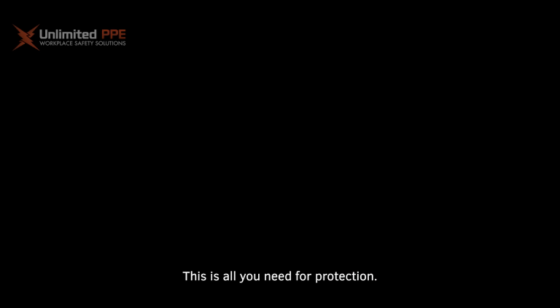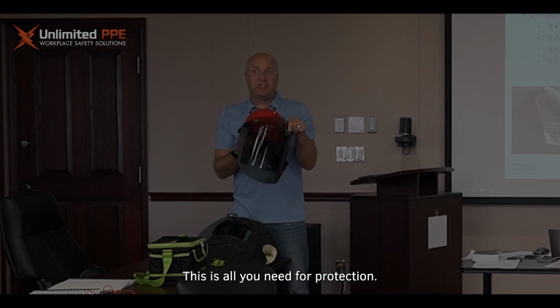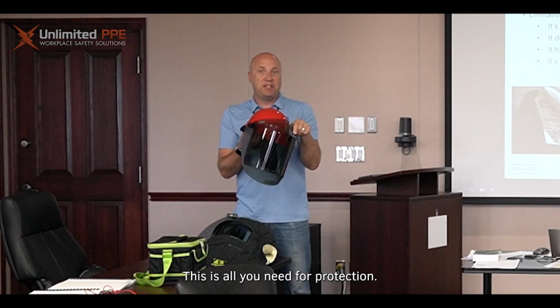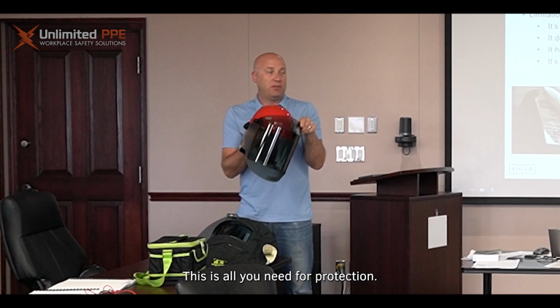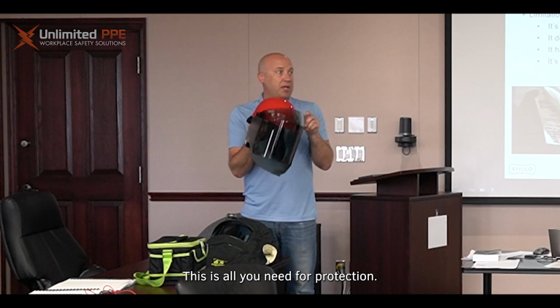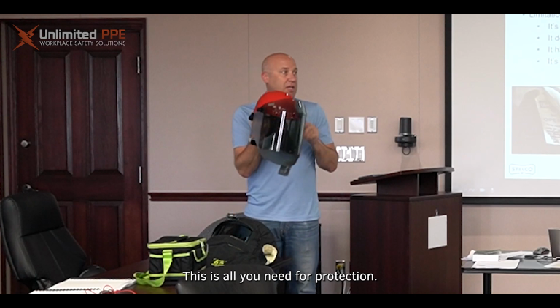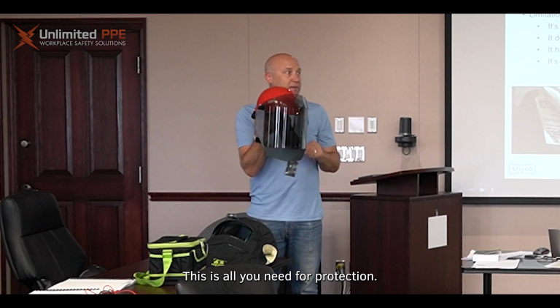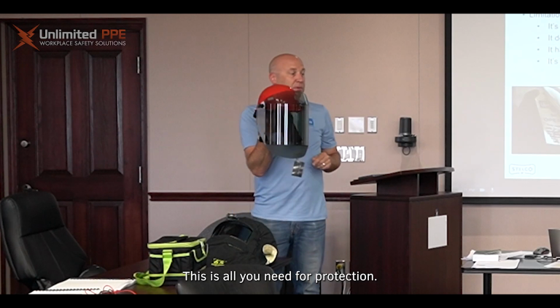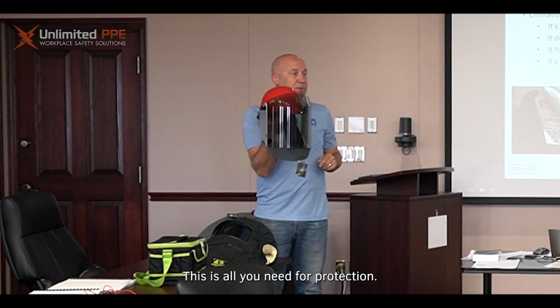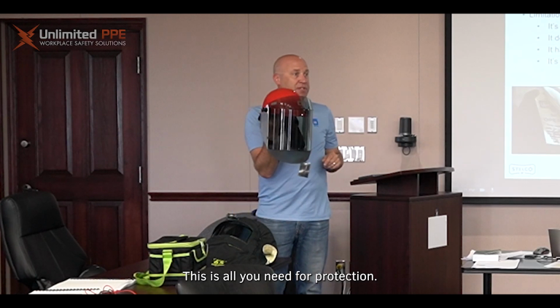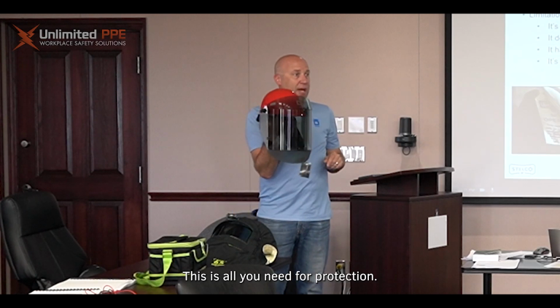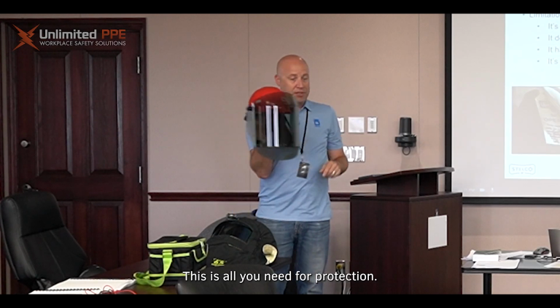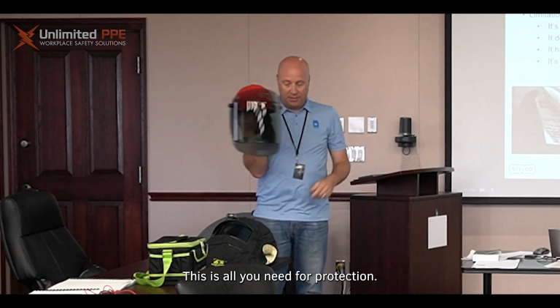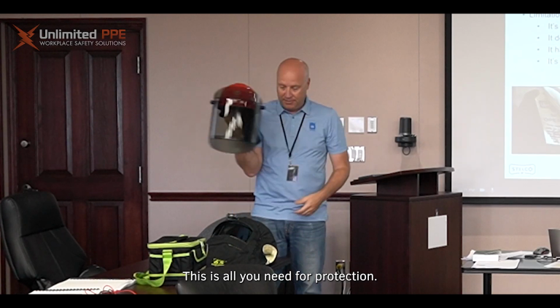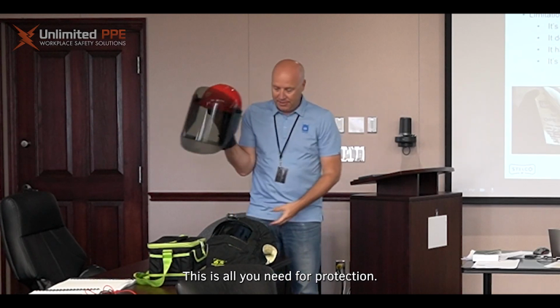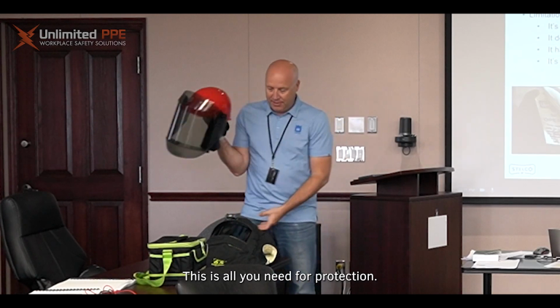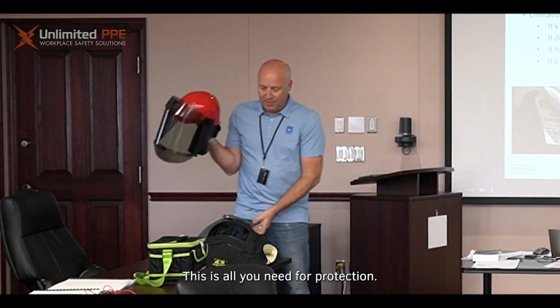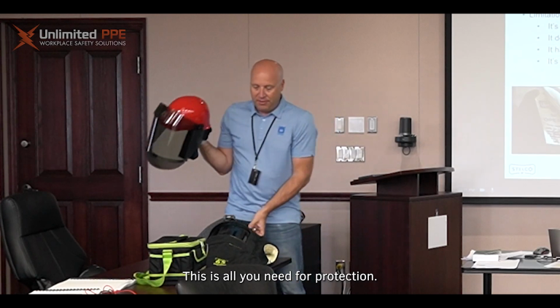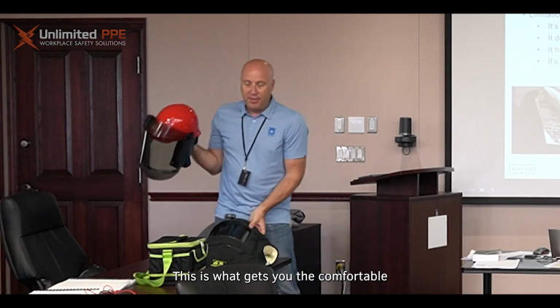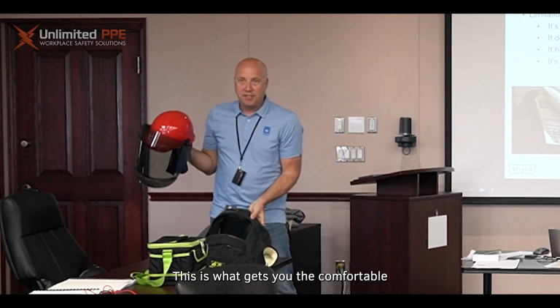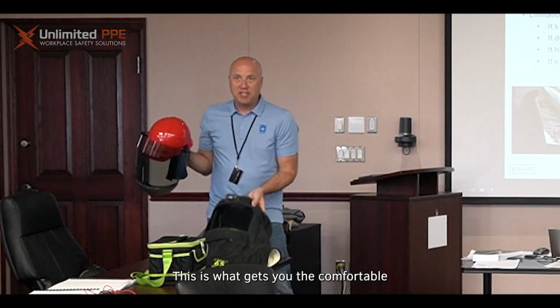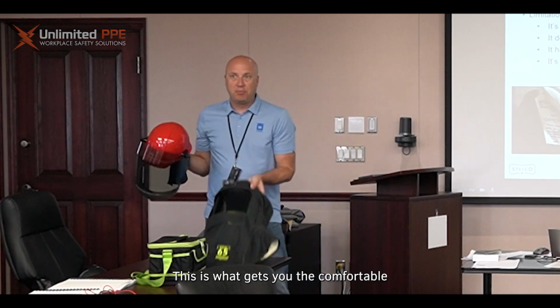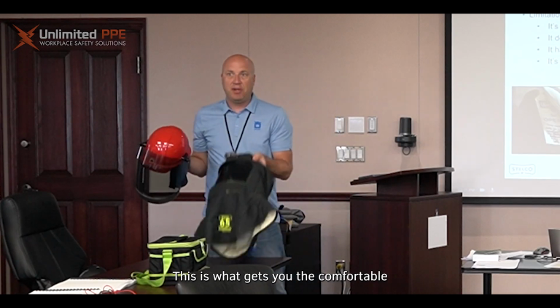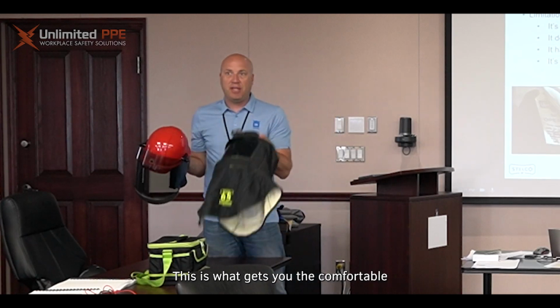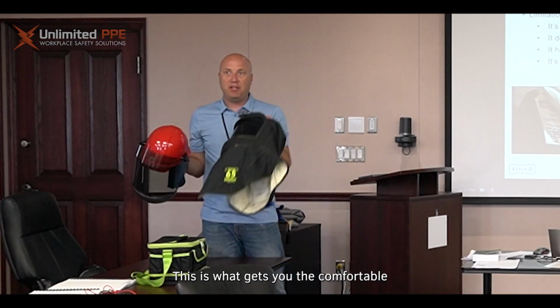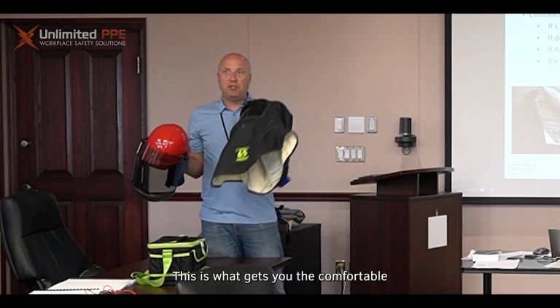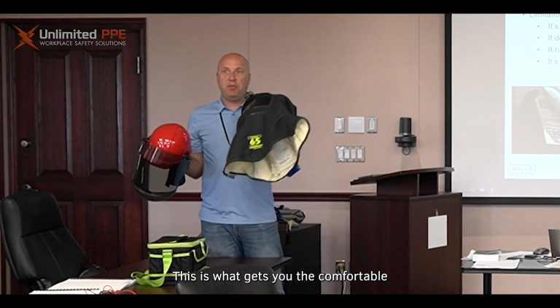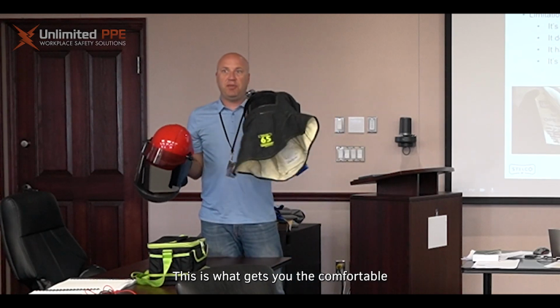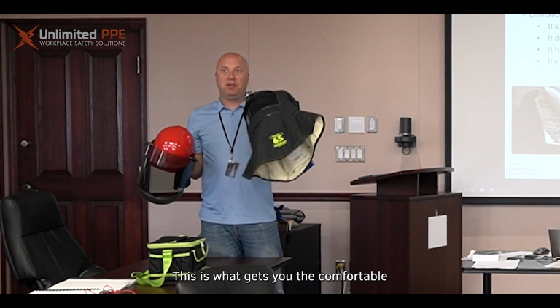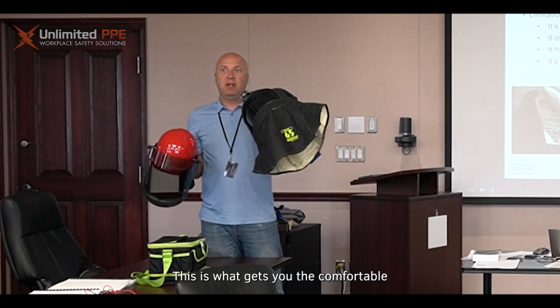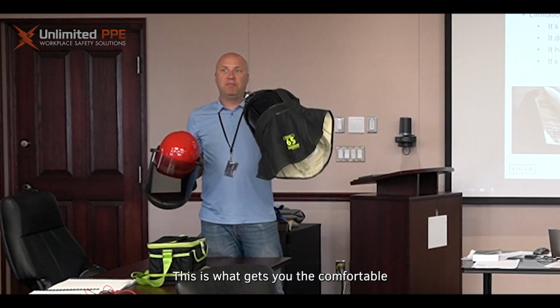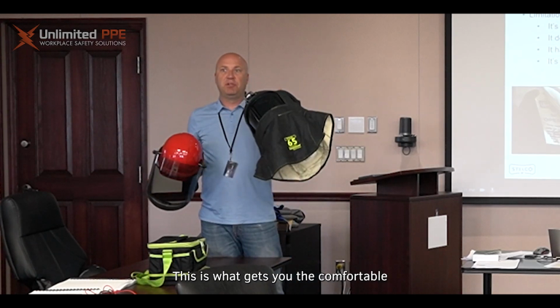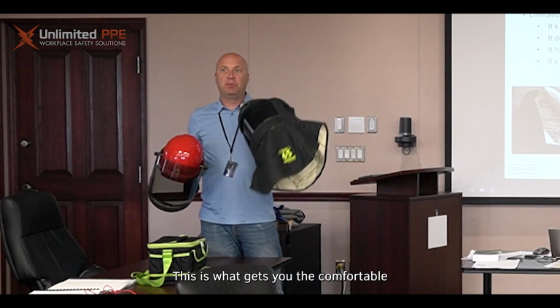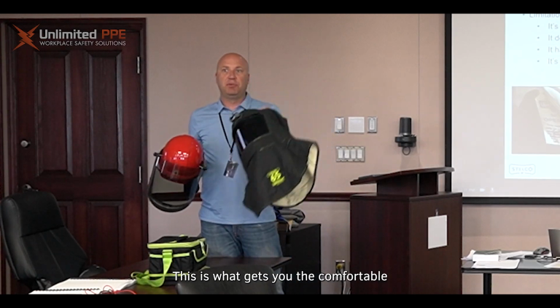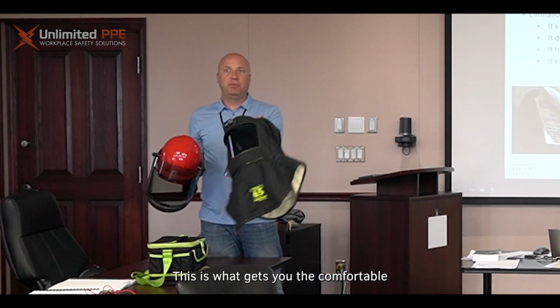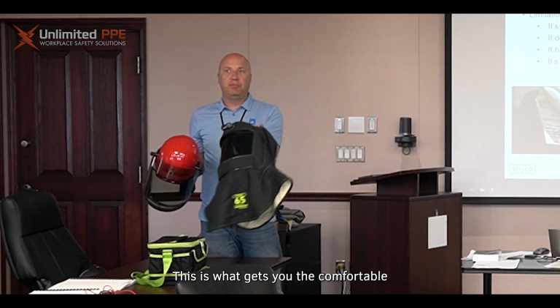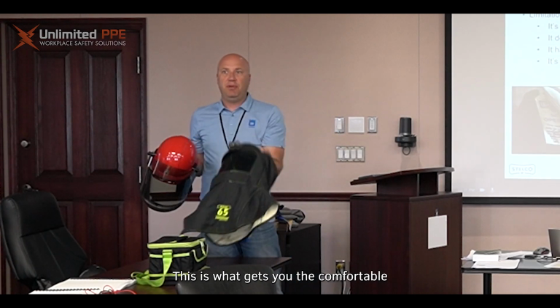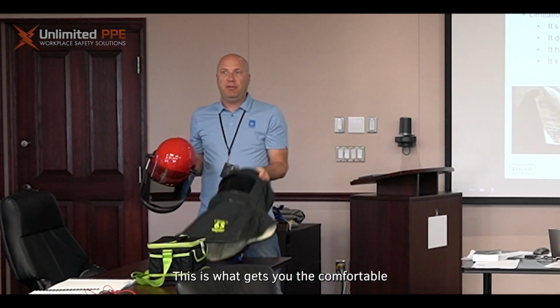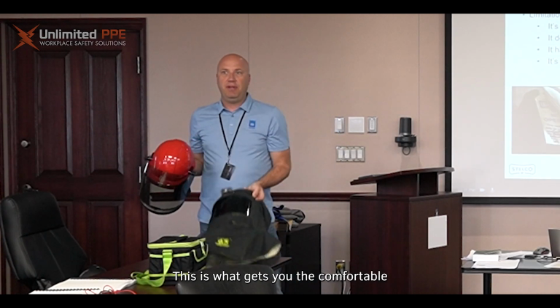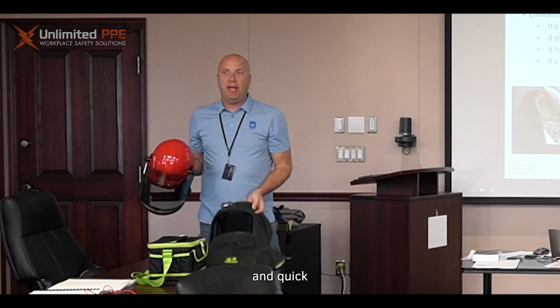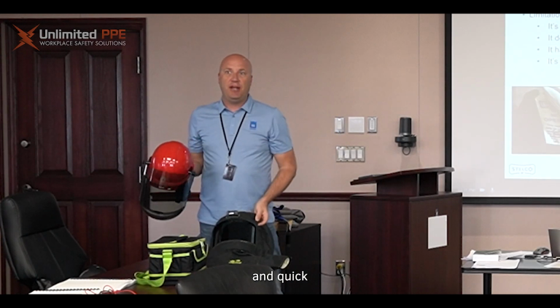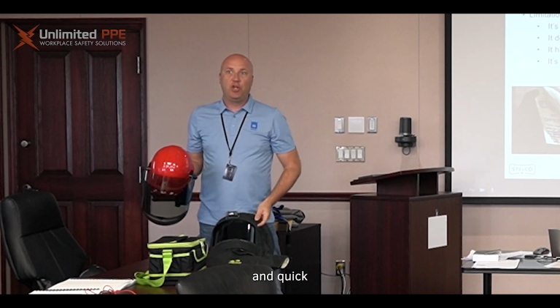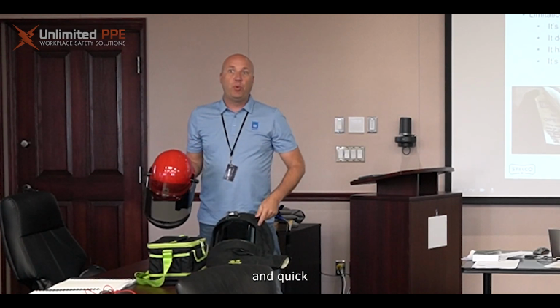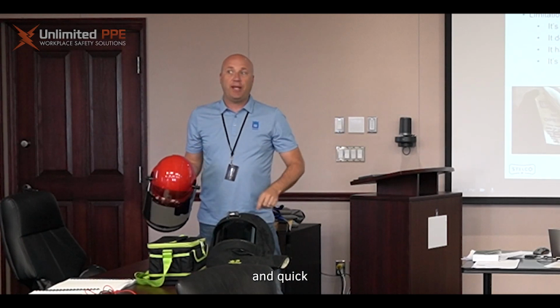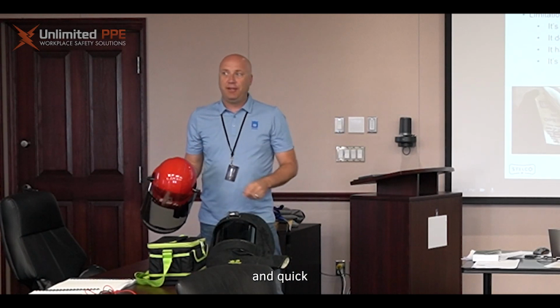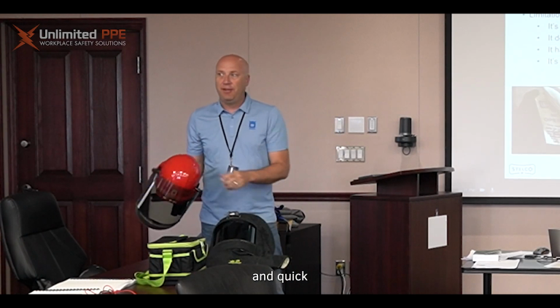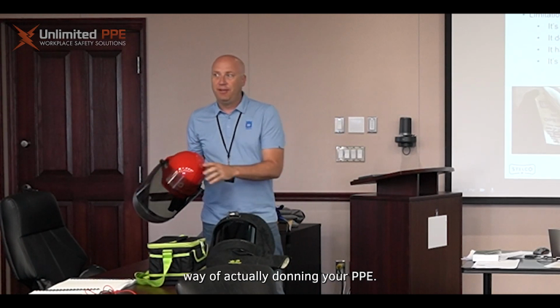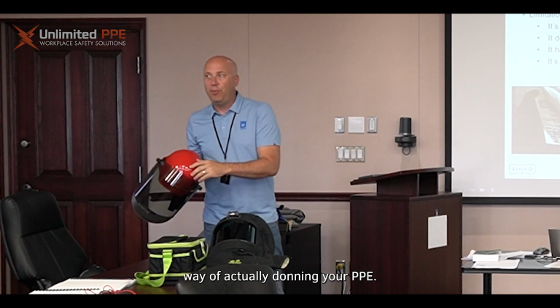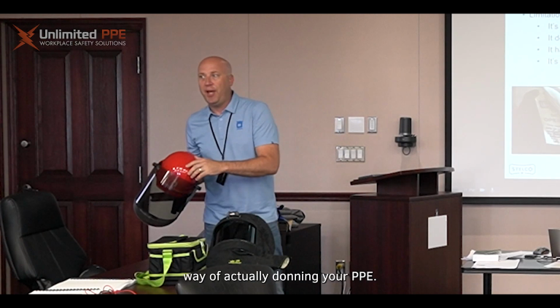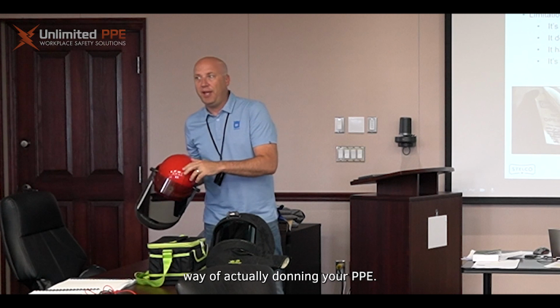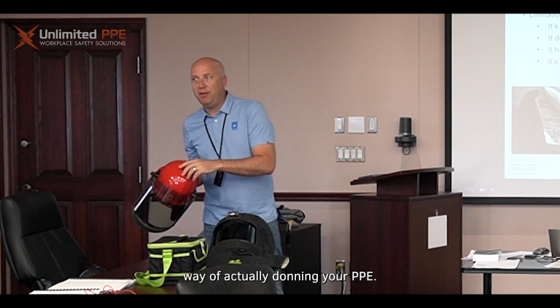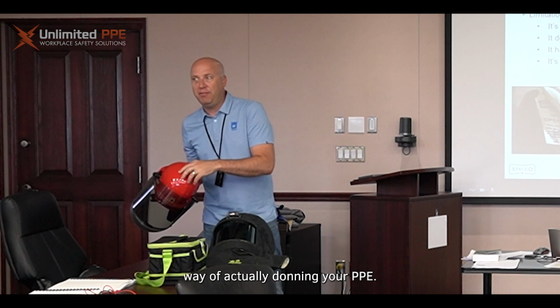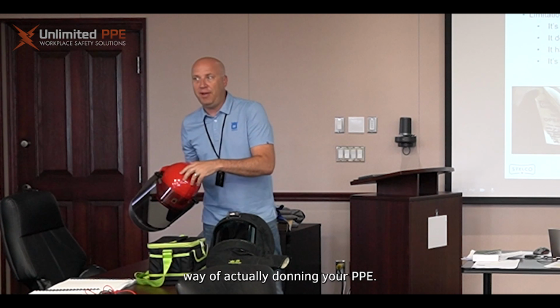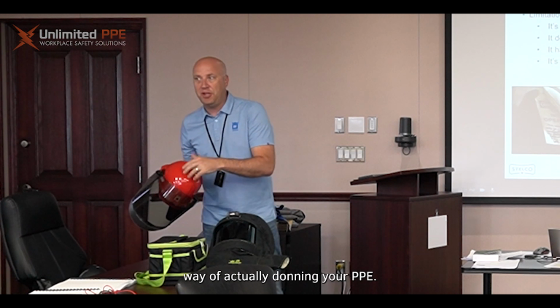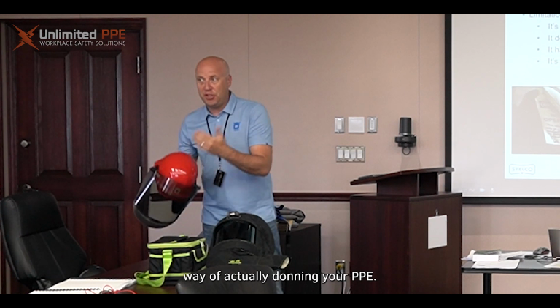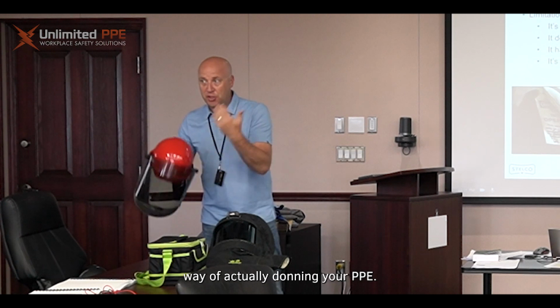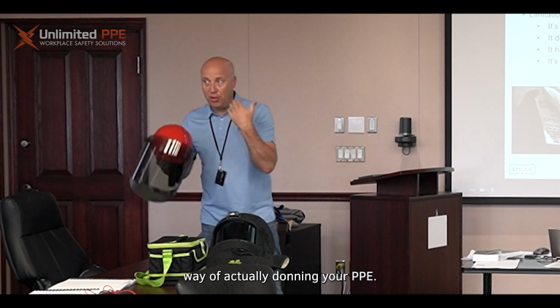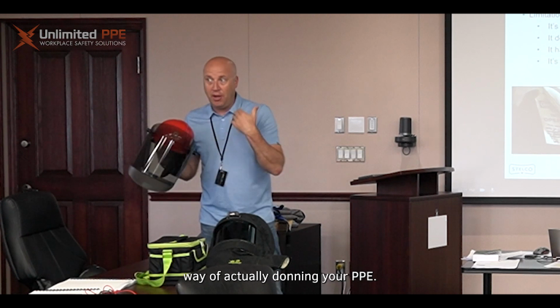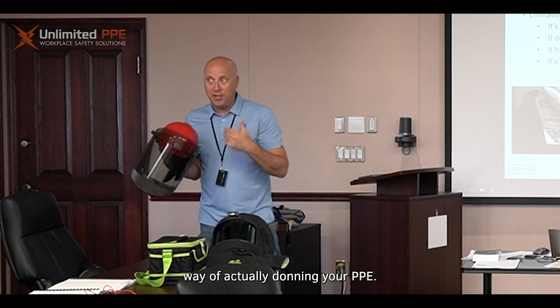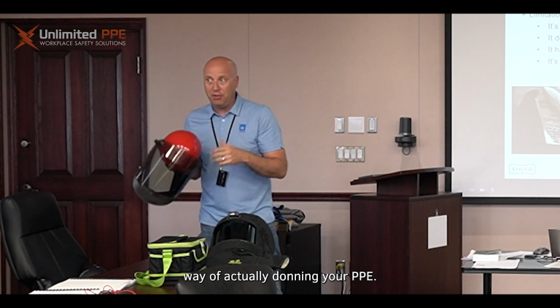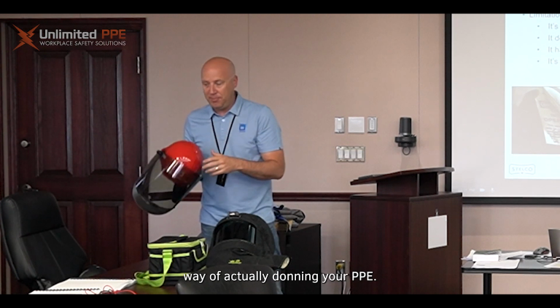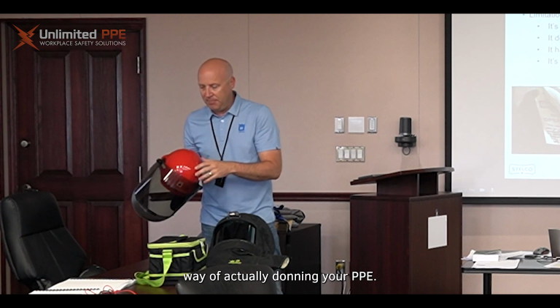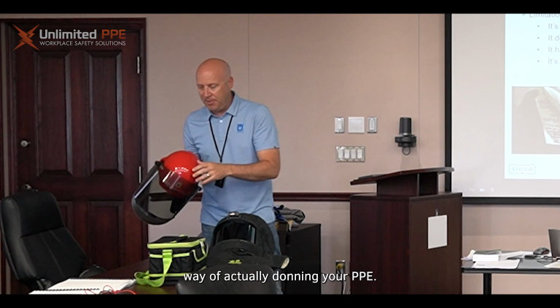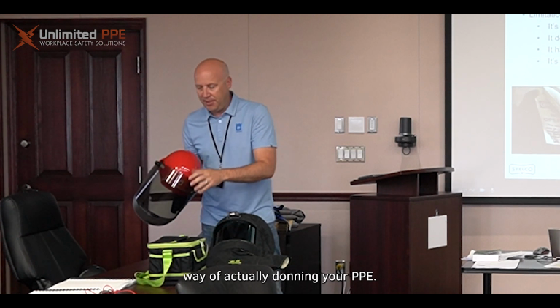This is all you need for protection. This is what gets you the comfortable and quick way of actually donning your PPE.